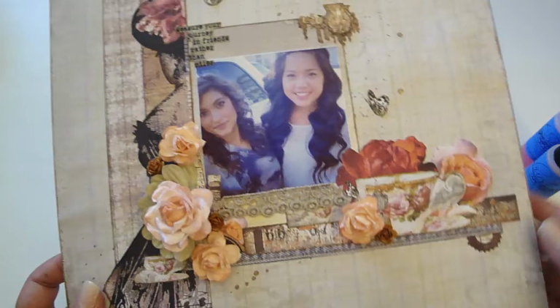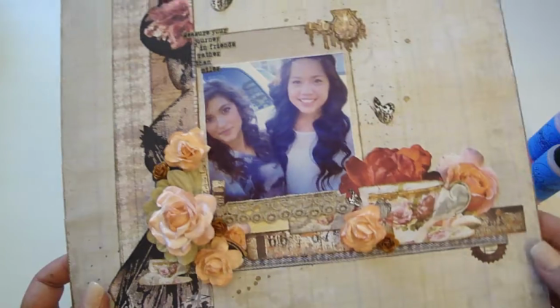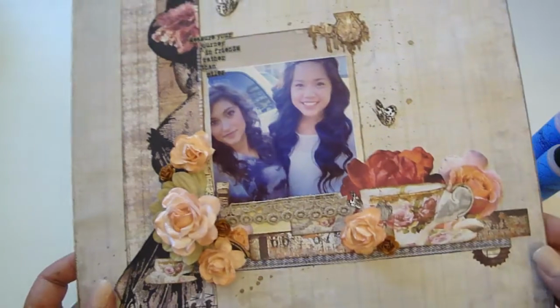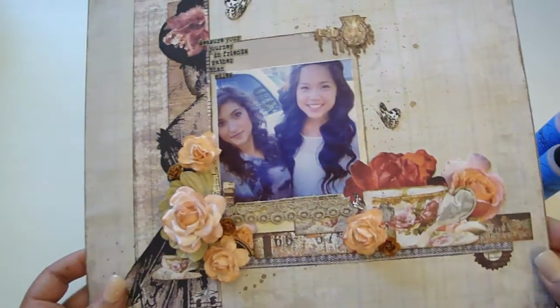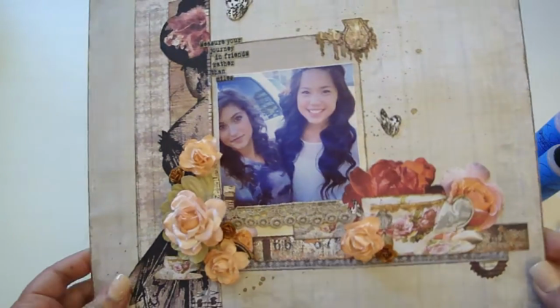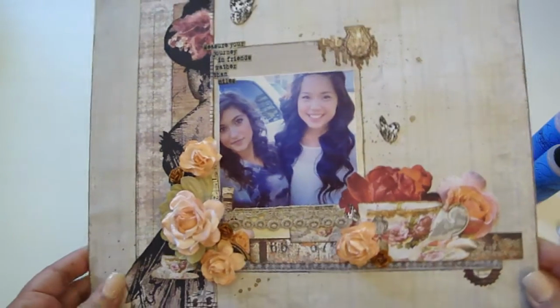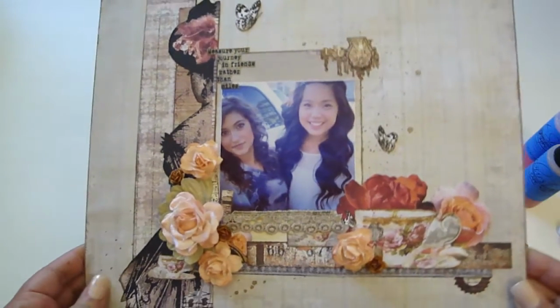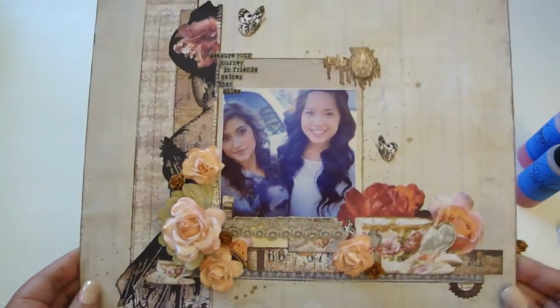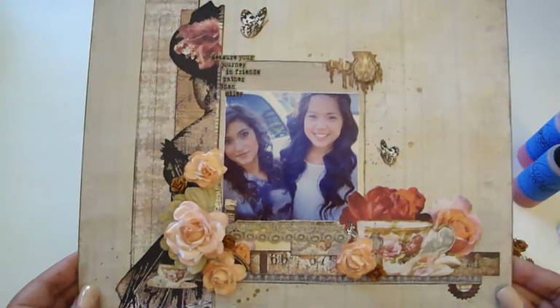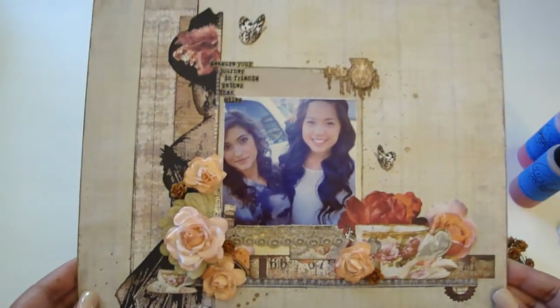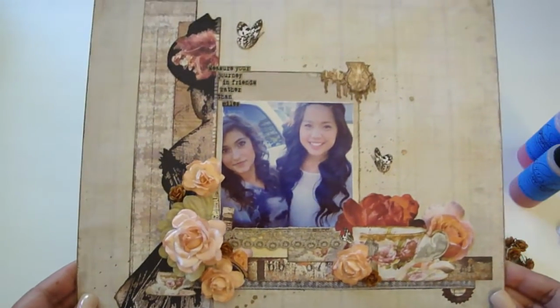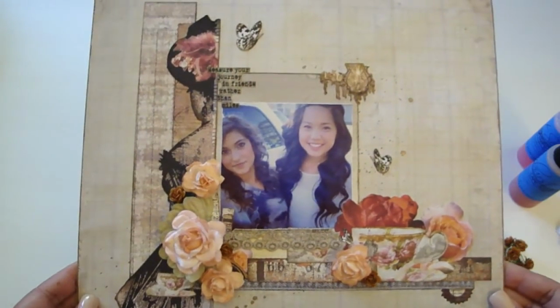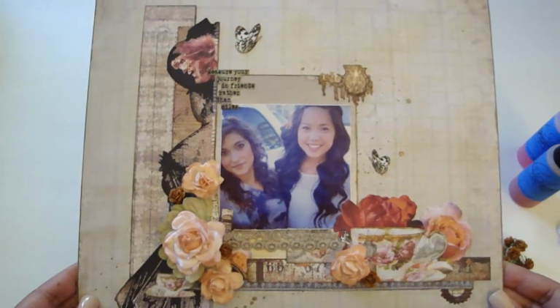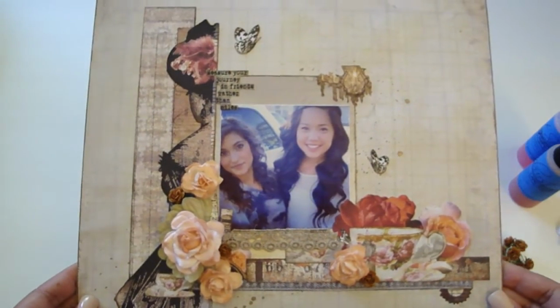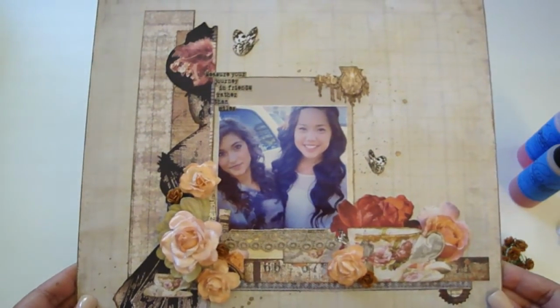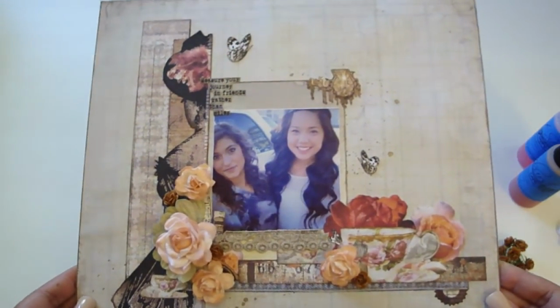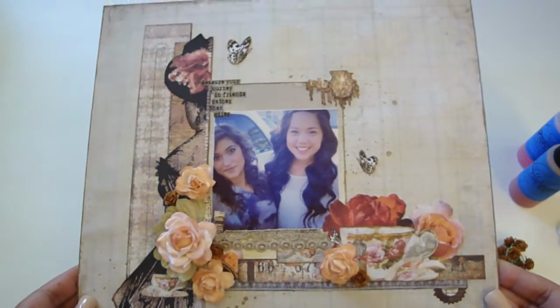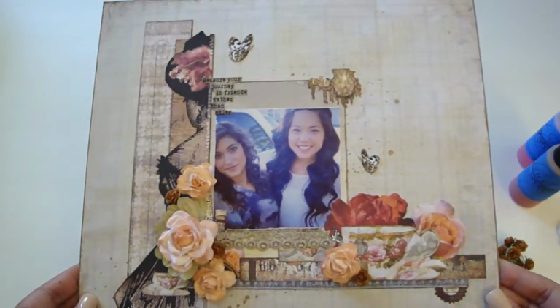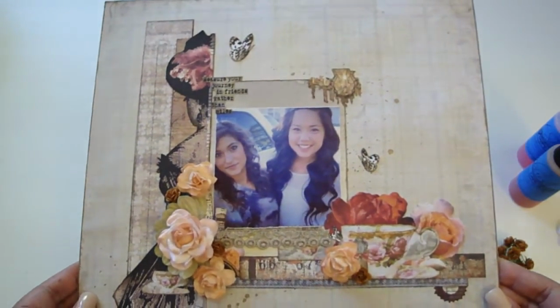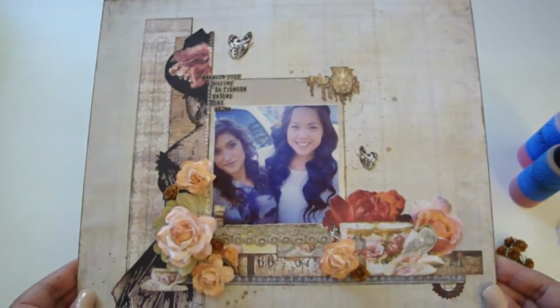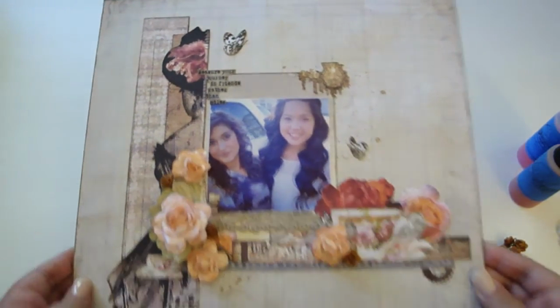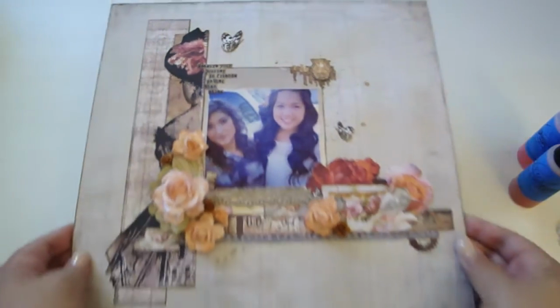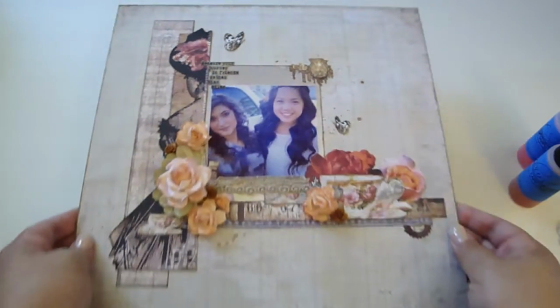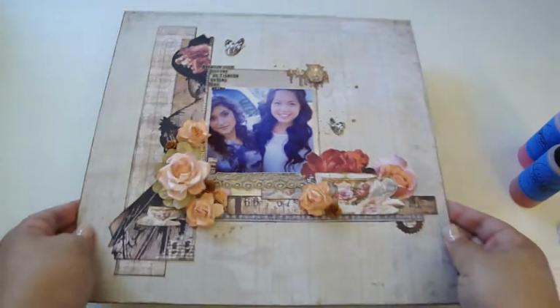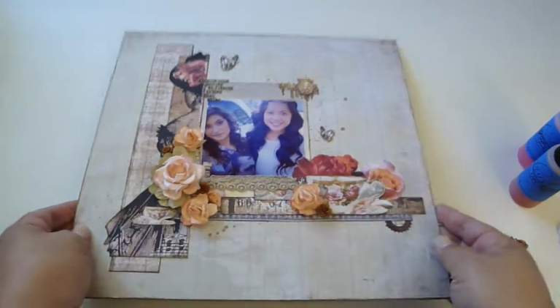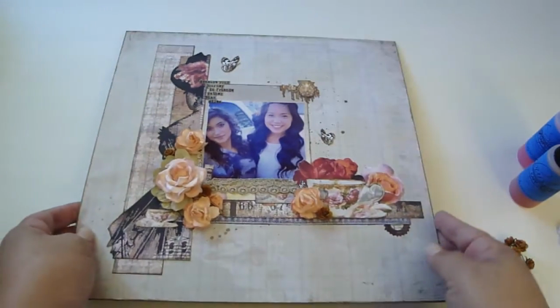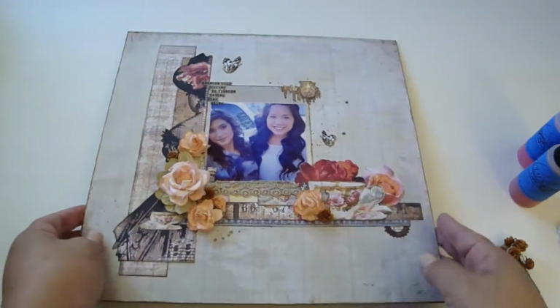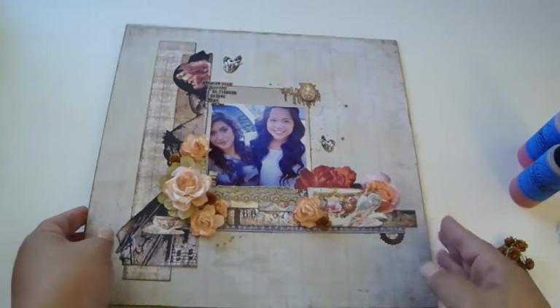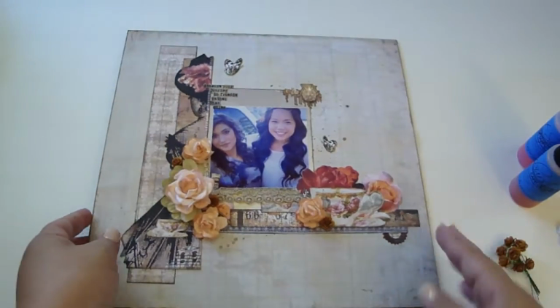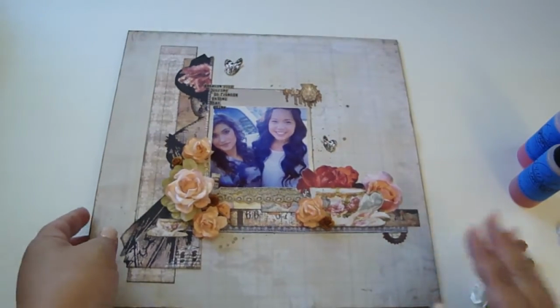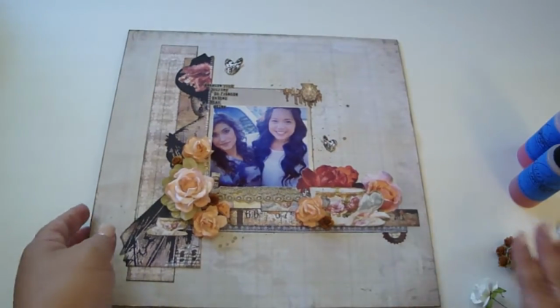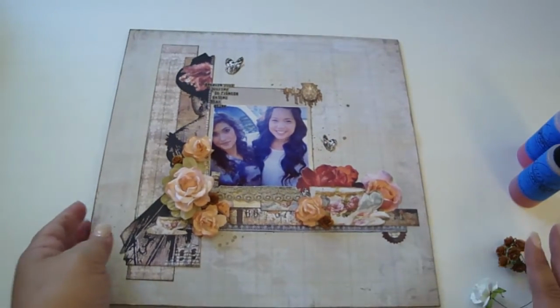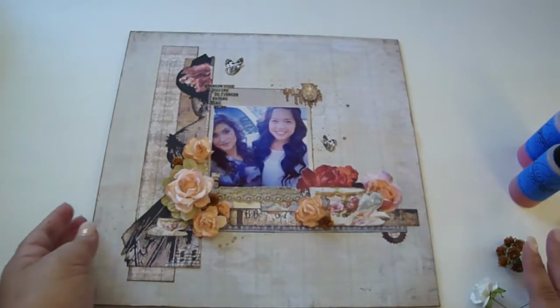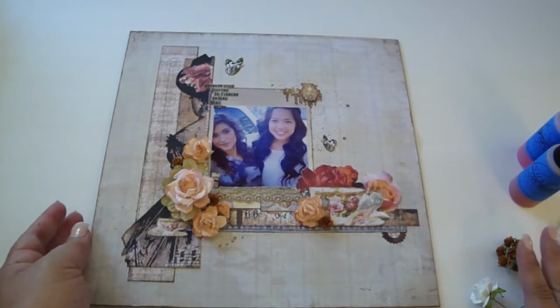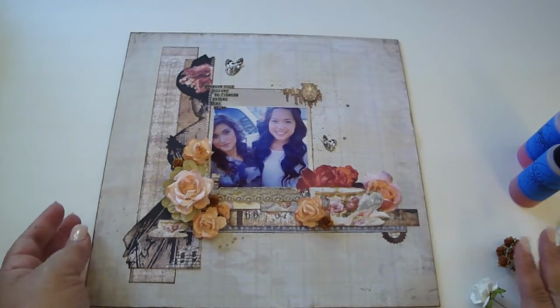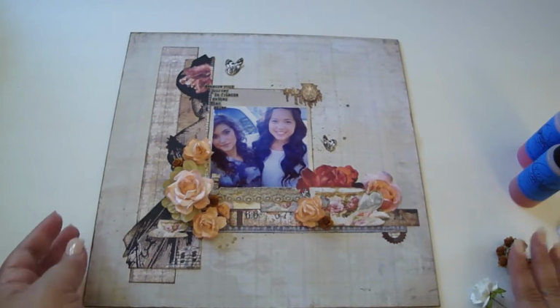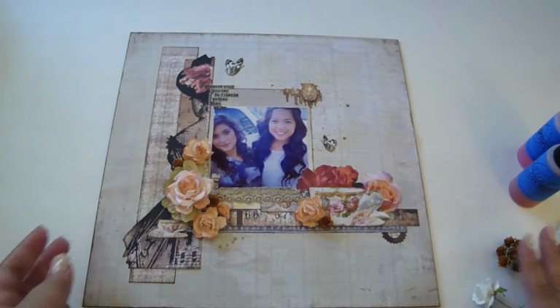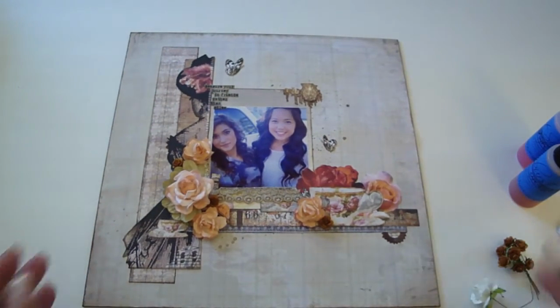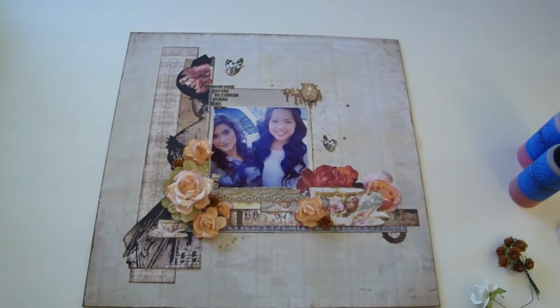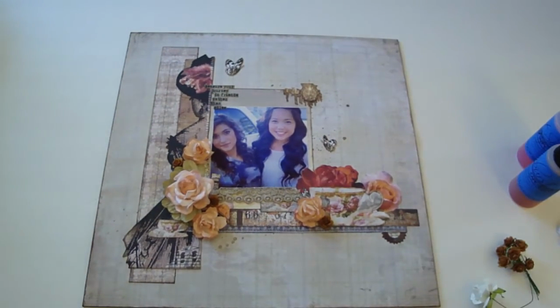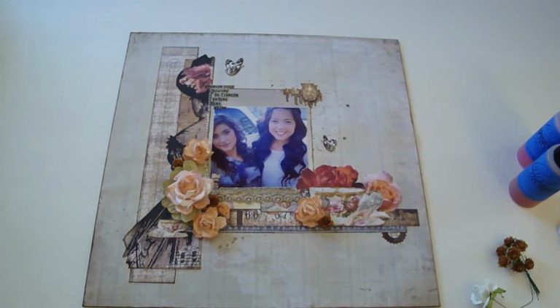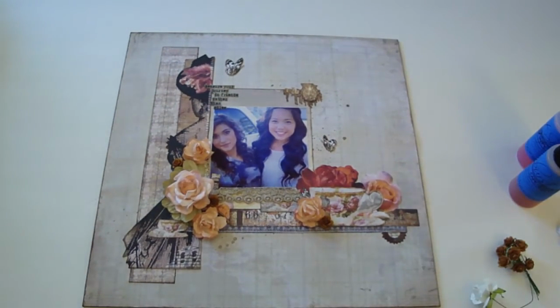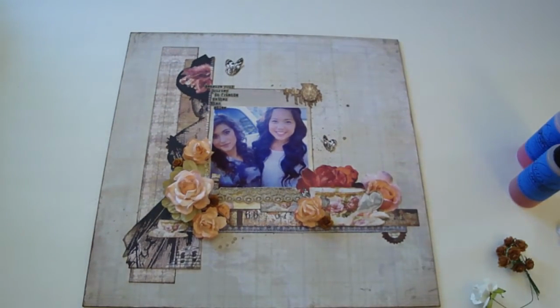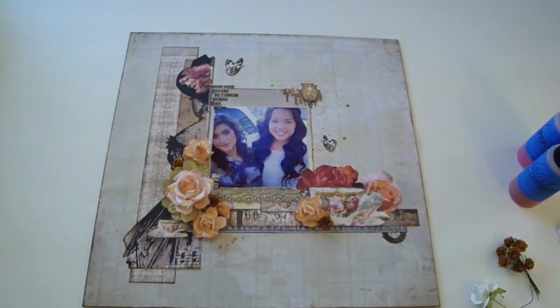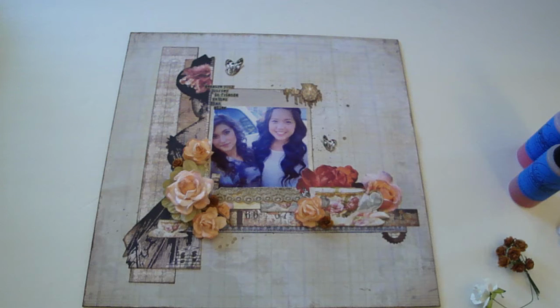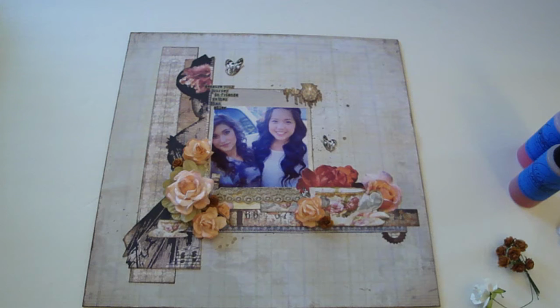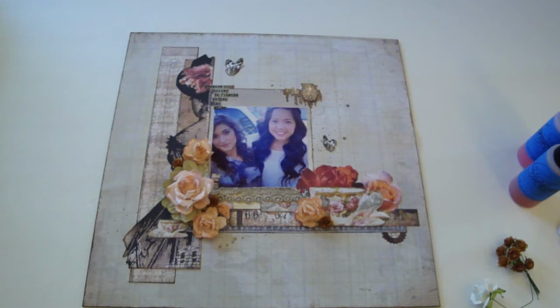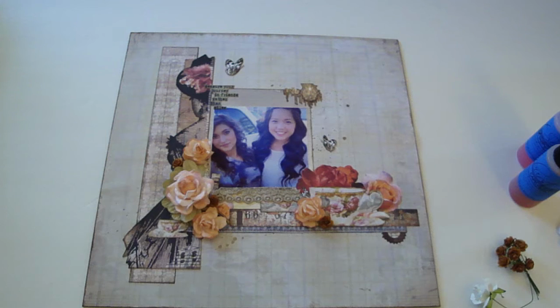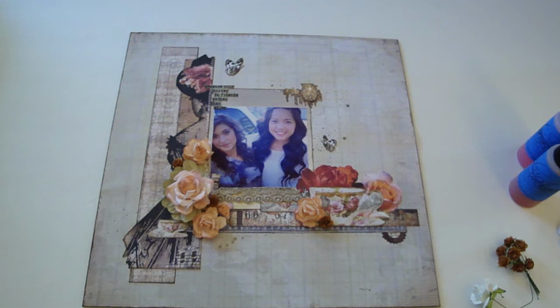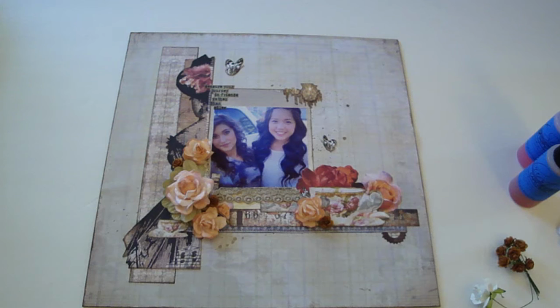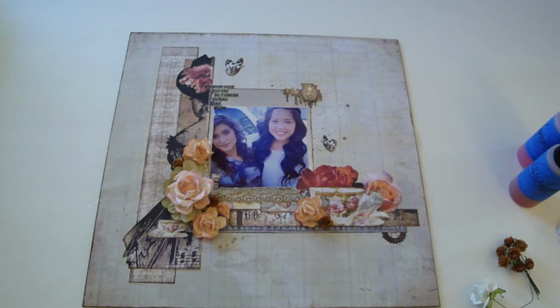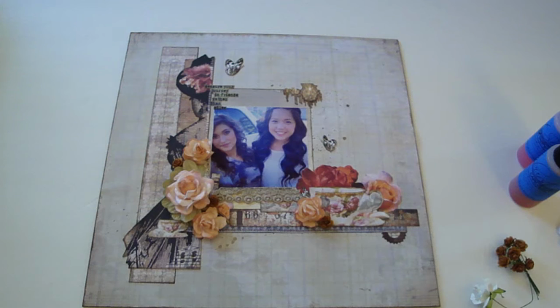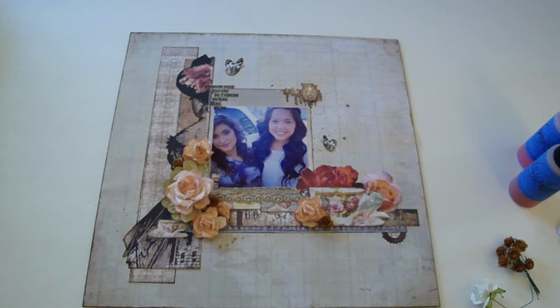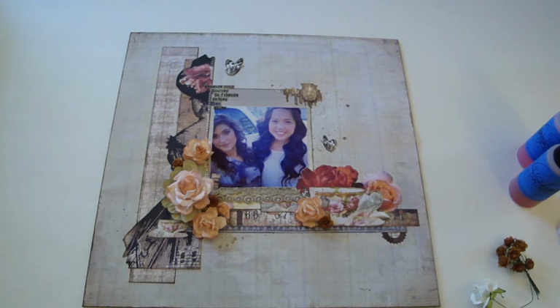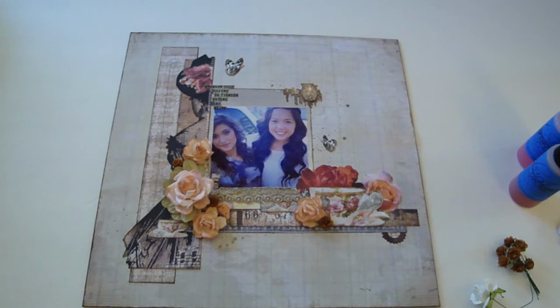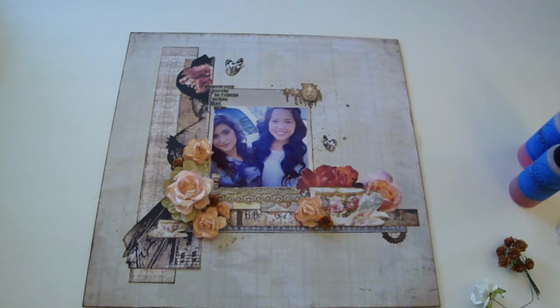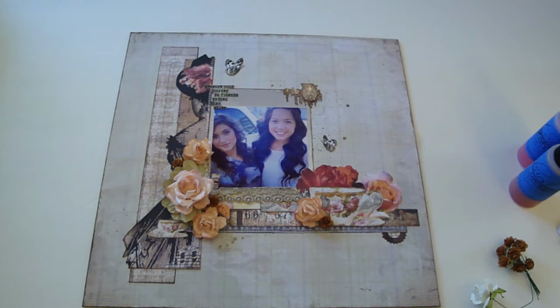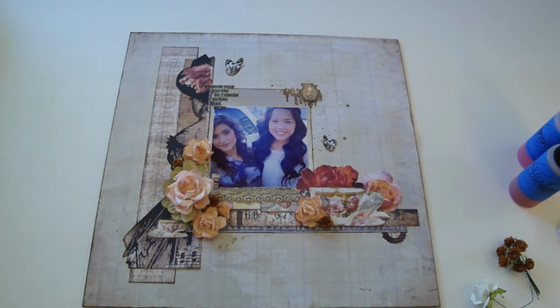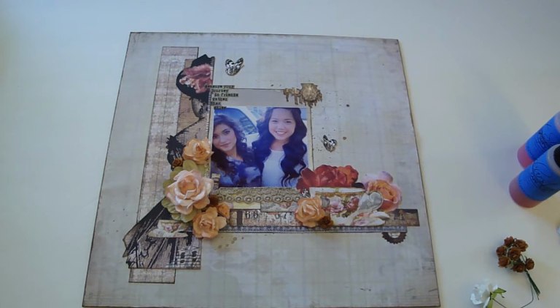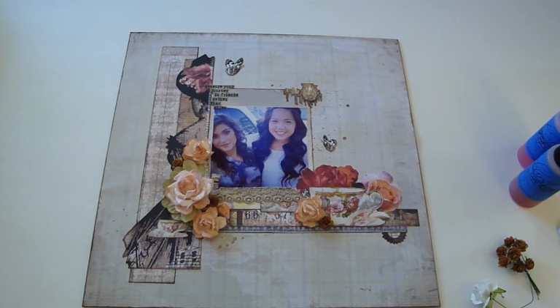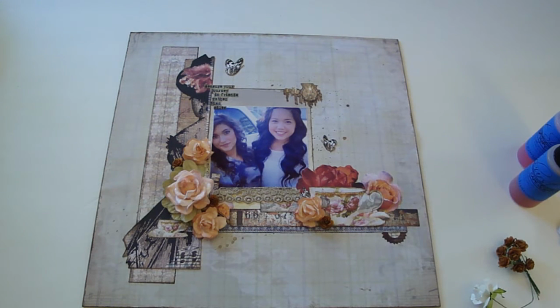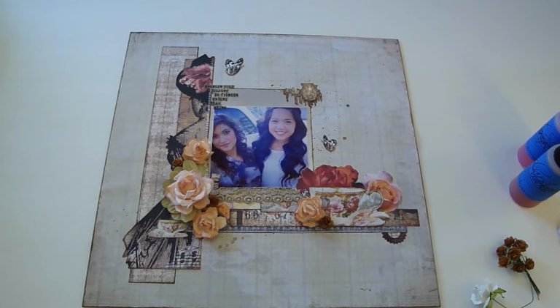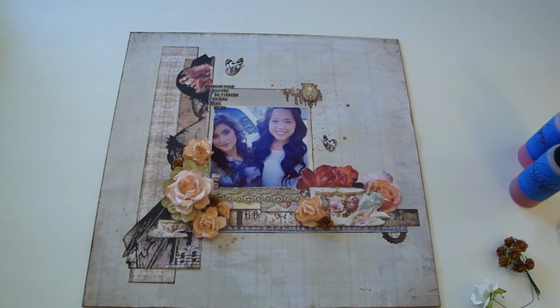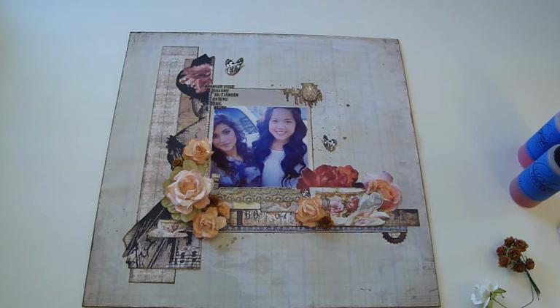So that's my layout — really fun to create. You can get these gorgeous flowers at IamRoses.com. Thanks for watching, bye!